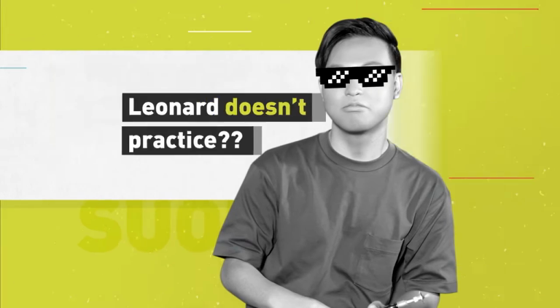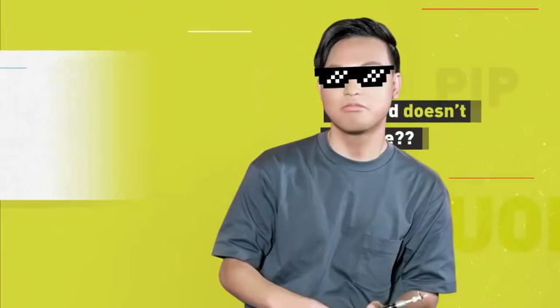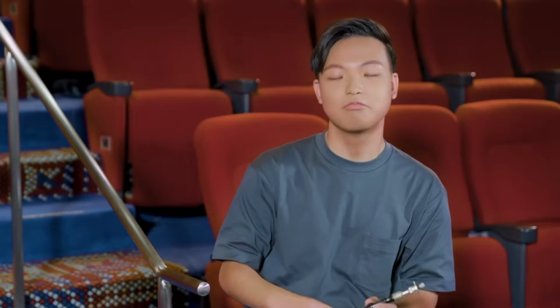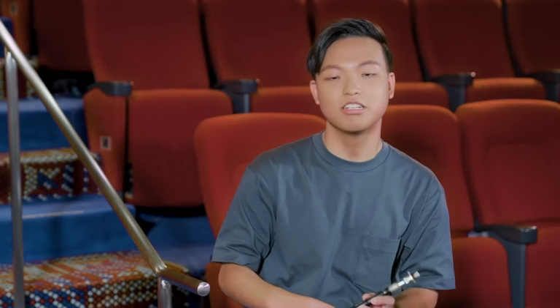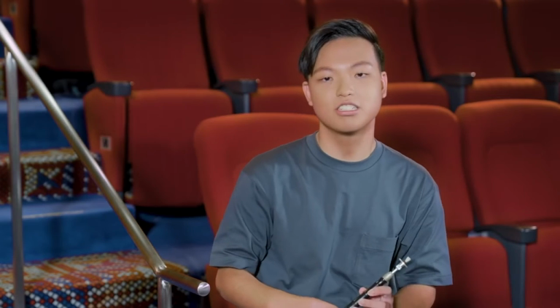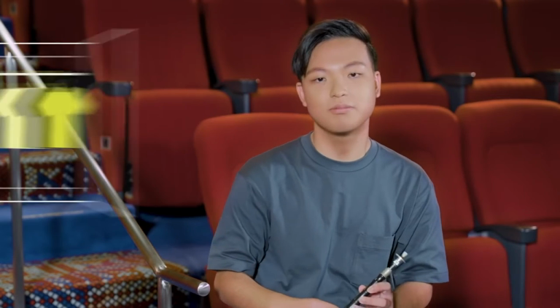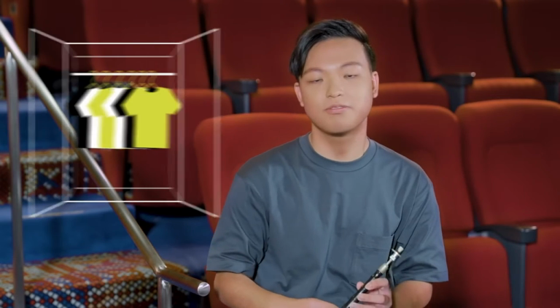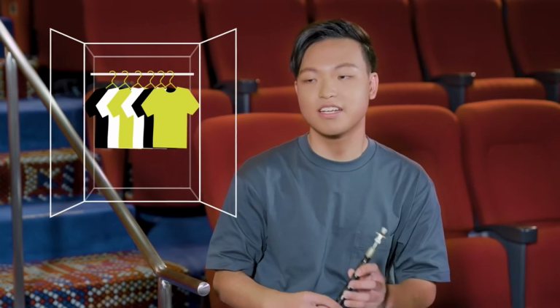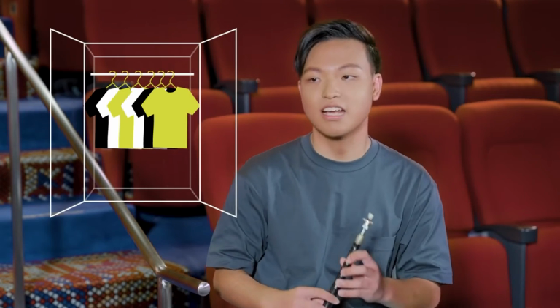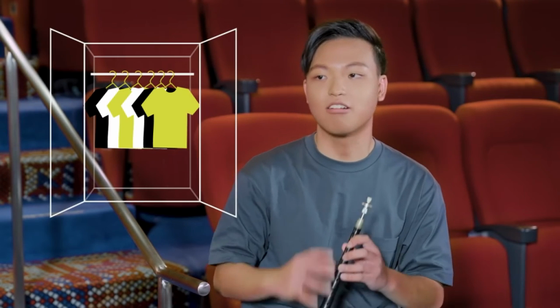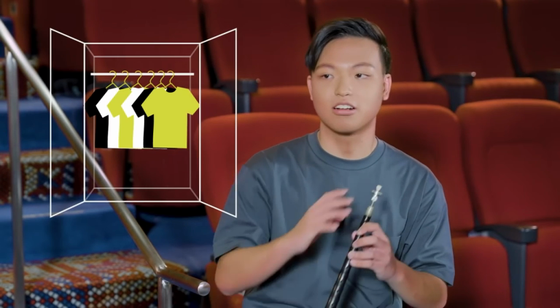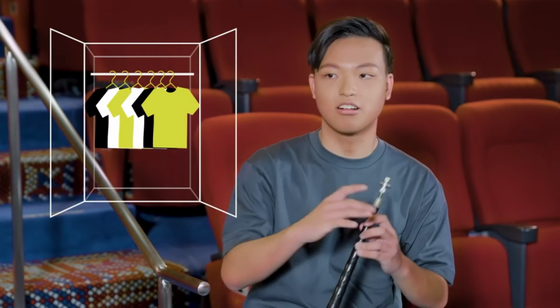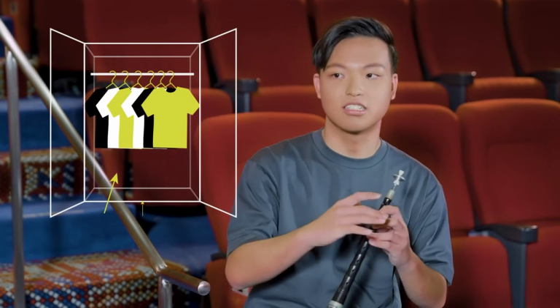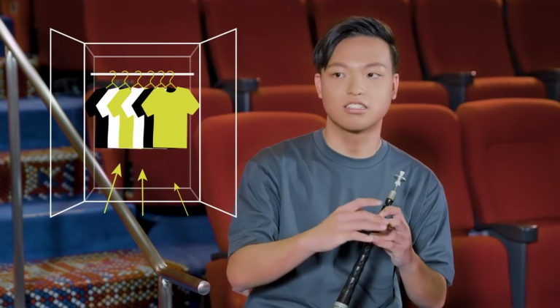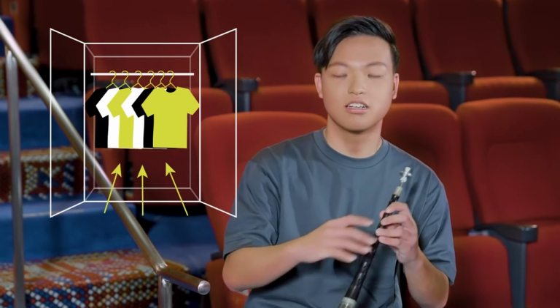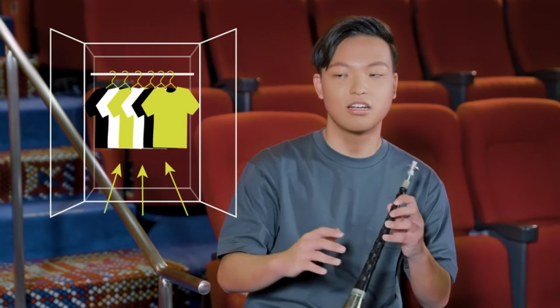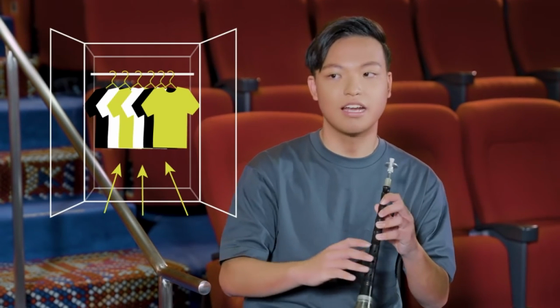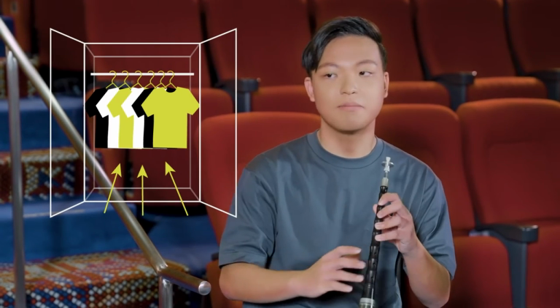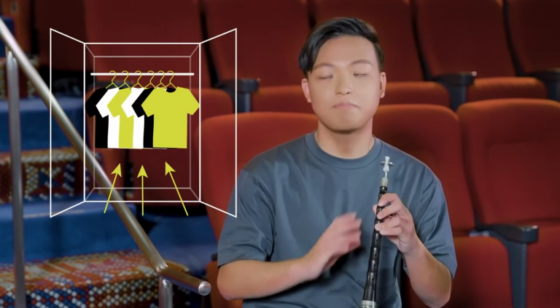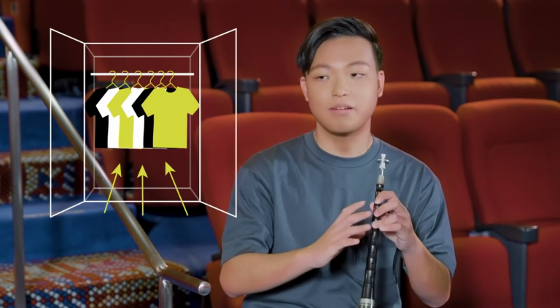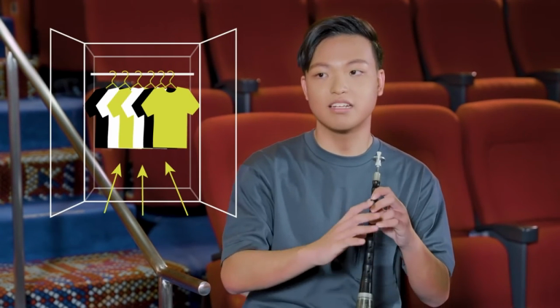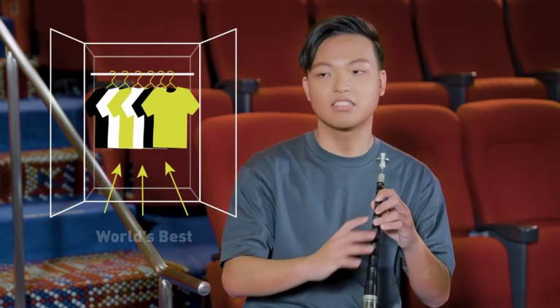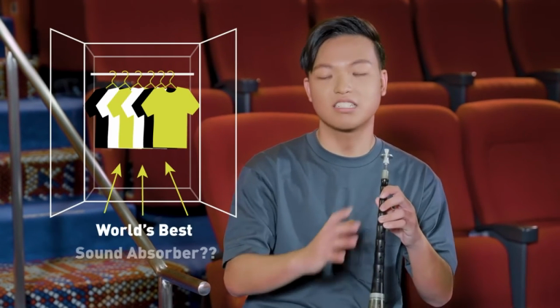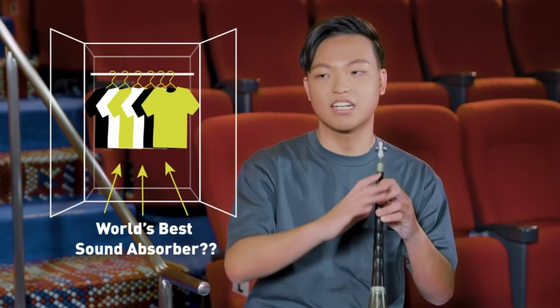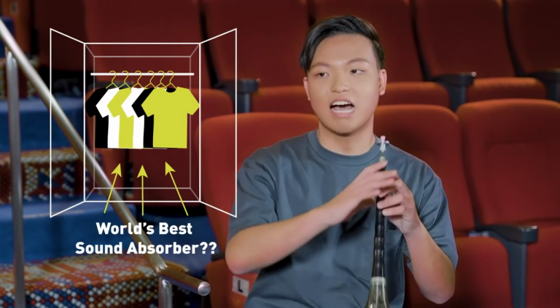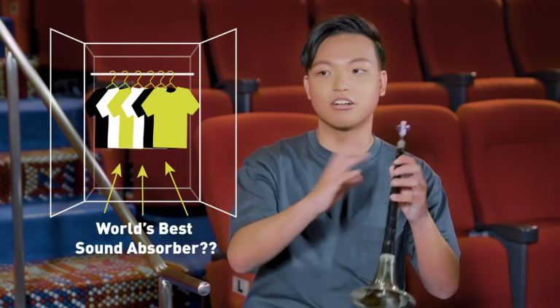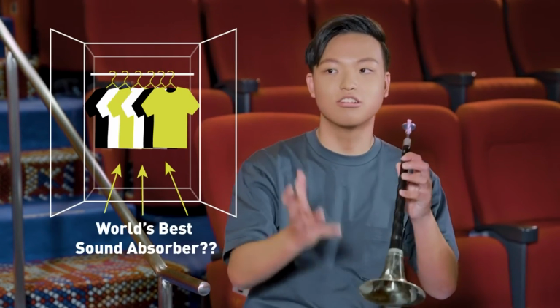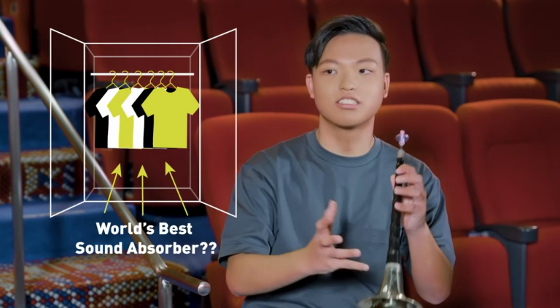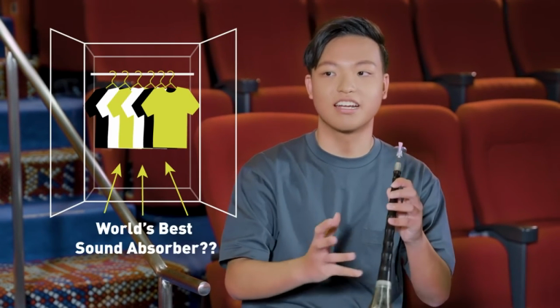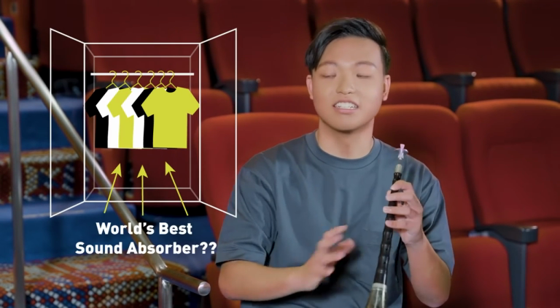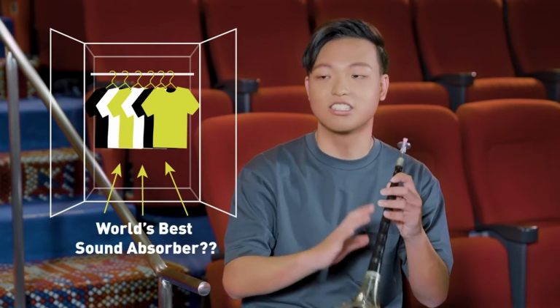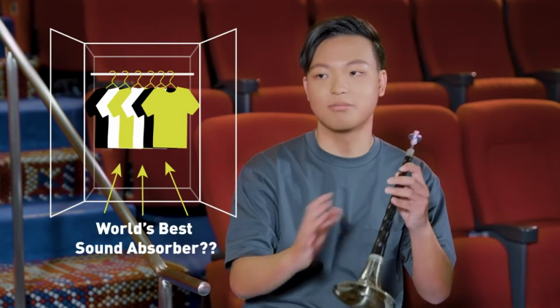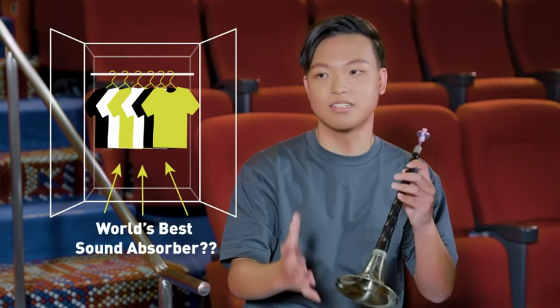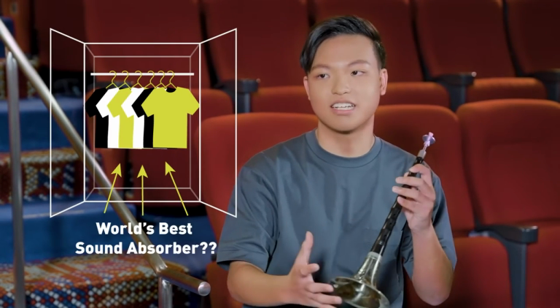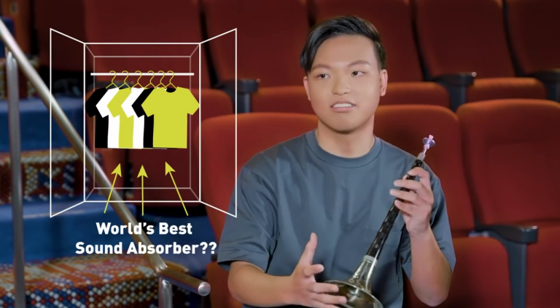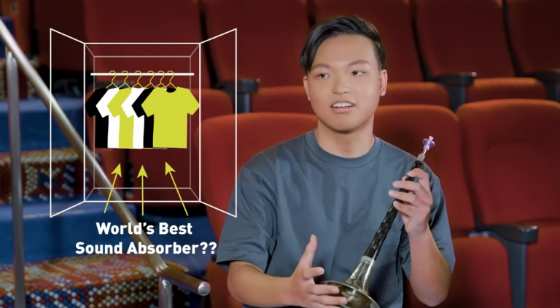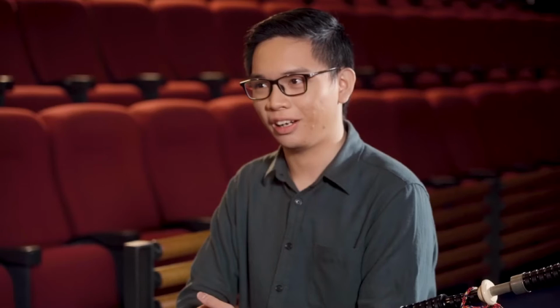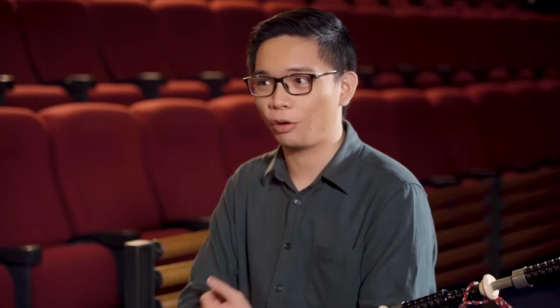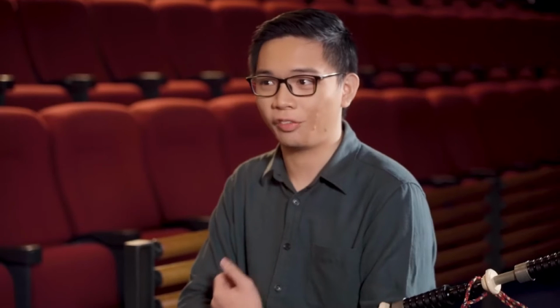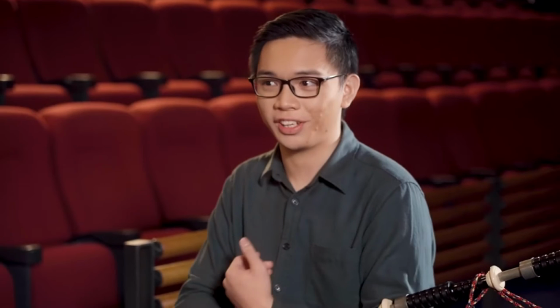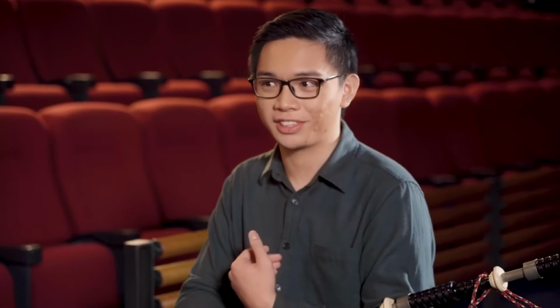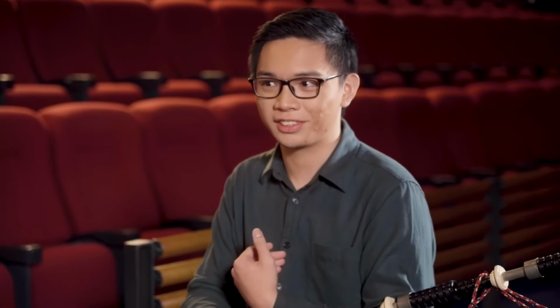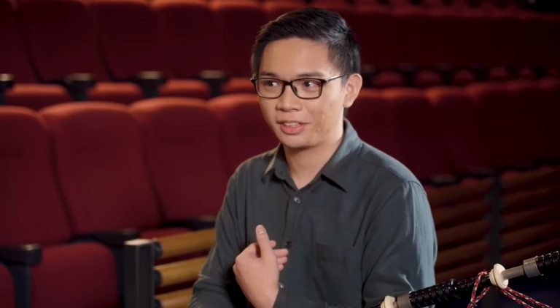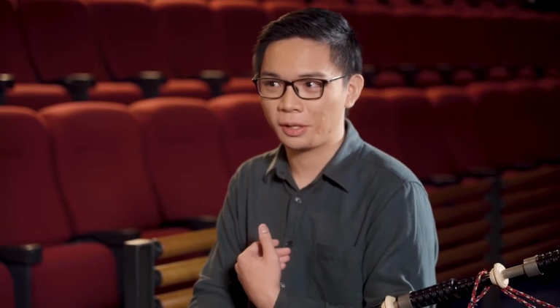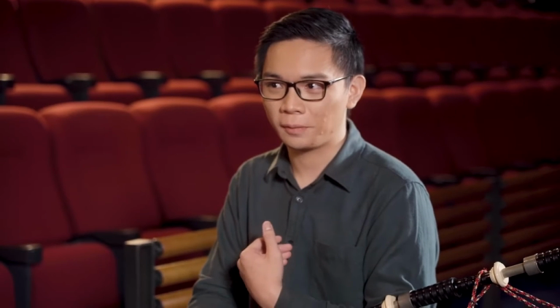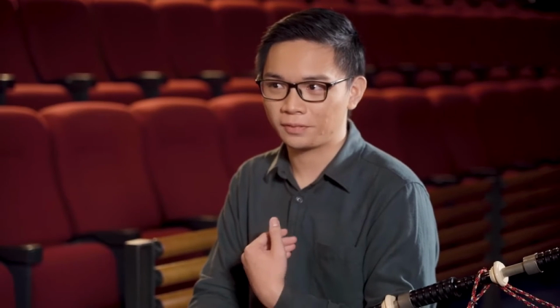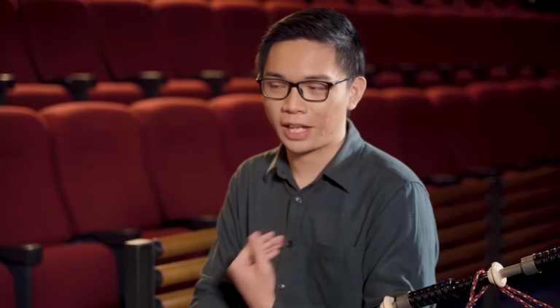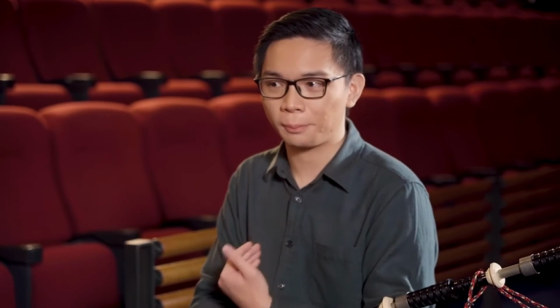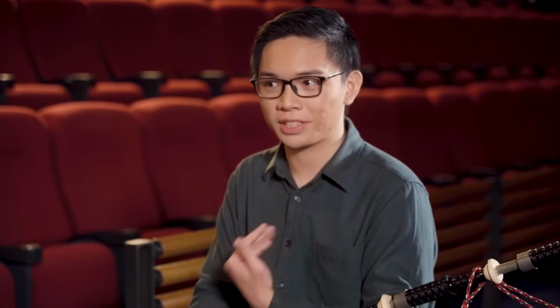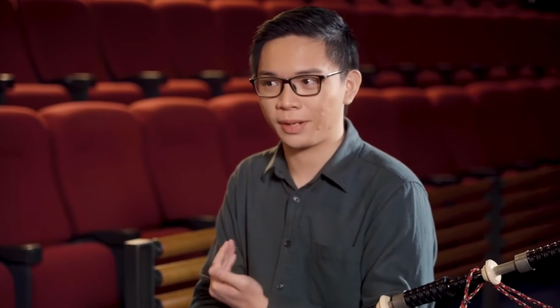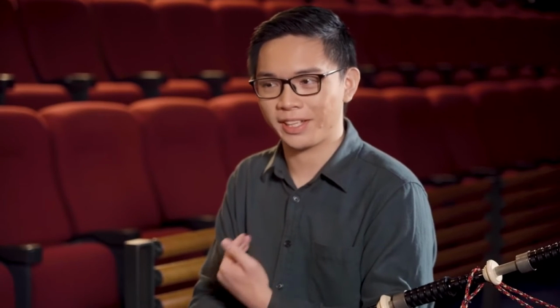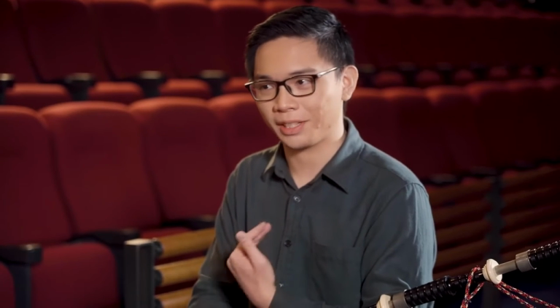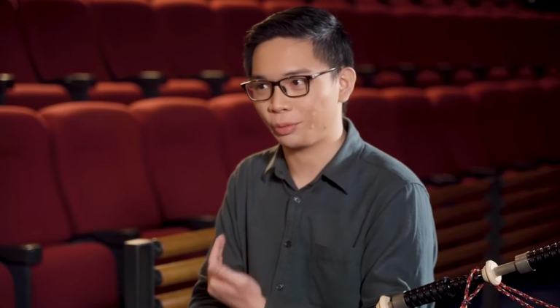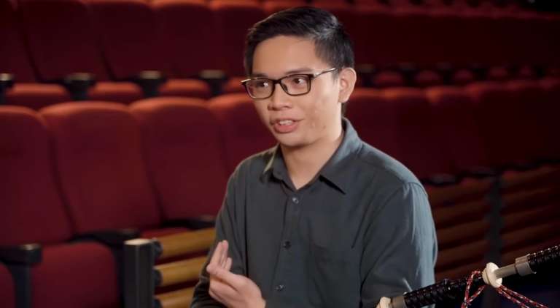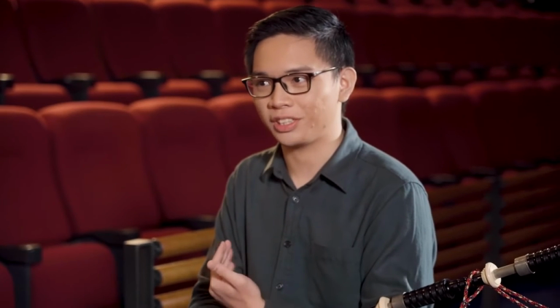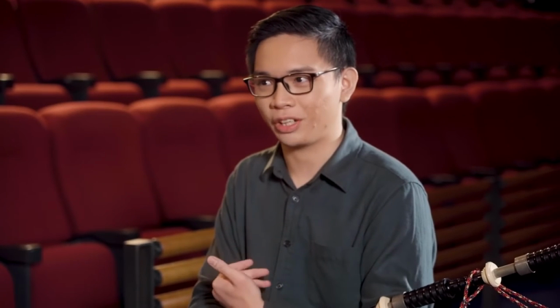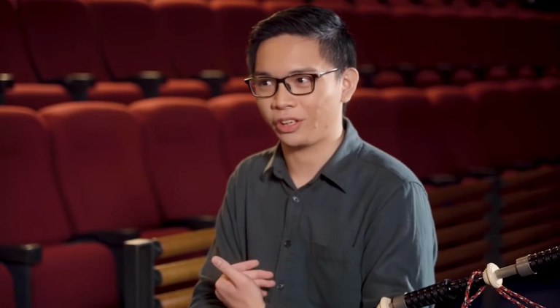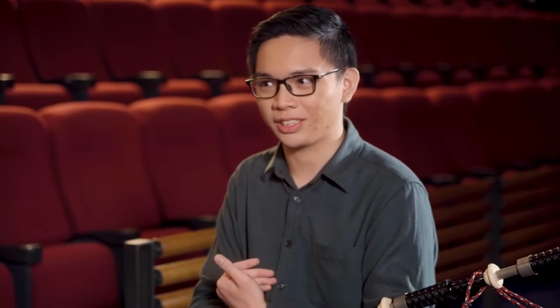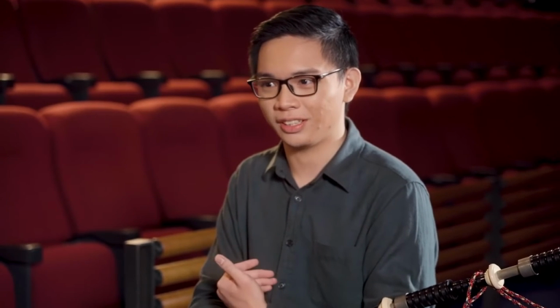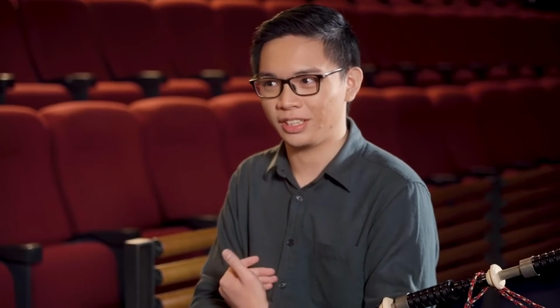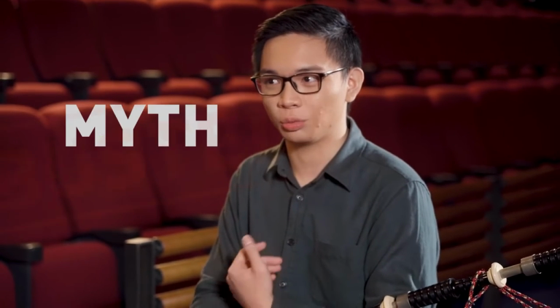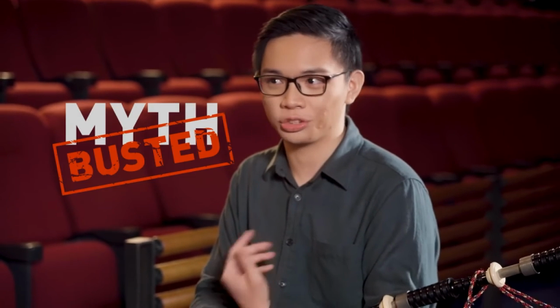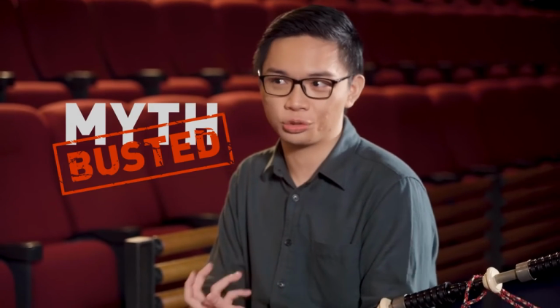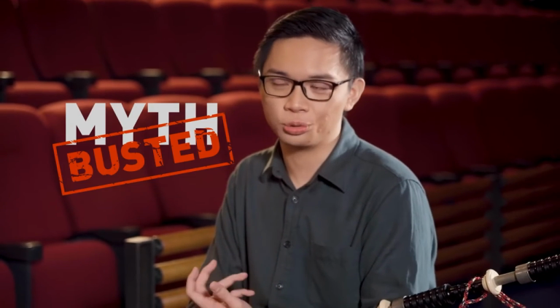We usually face our closets and then play such that our clothes can absorb the sound. However, as time passed by and I practiced, I realized that this wasn't true.